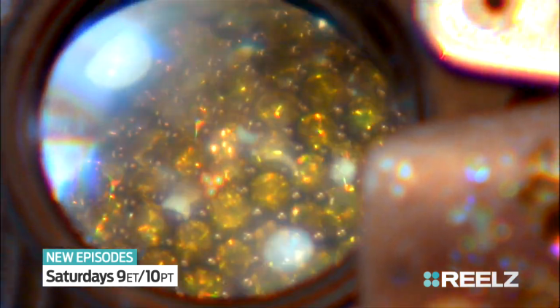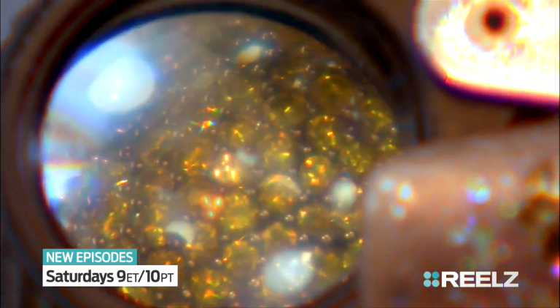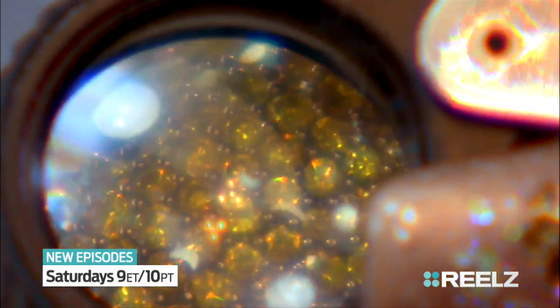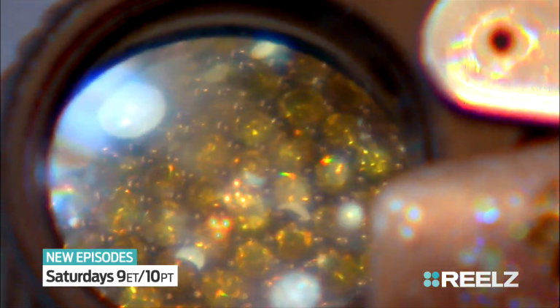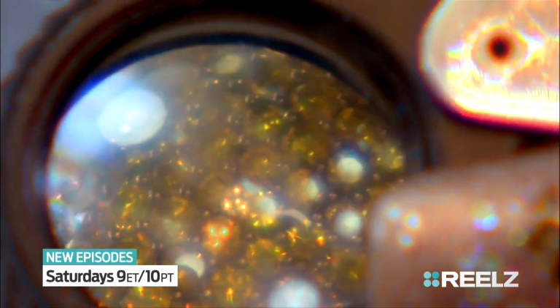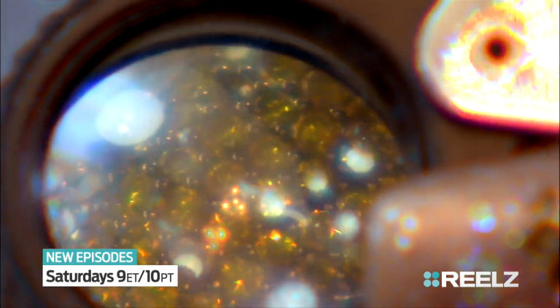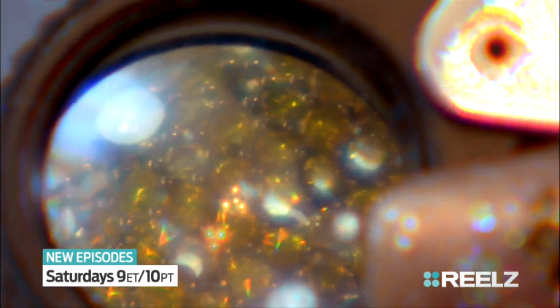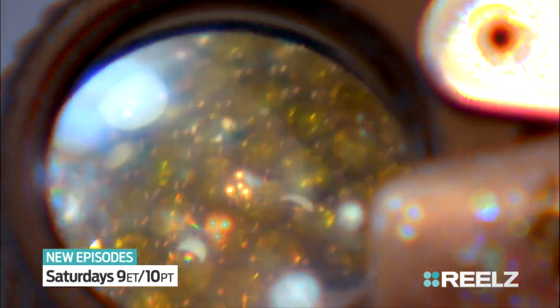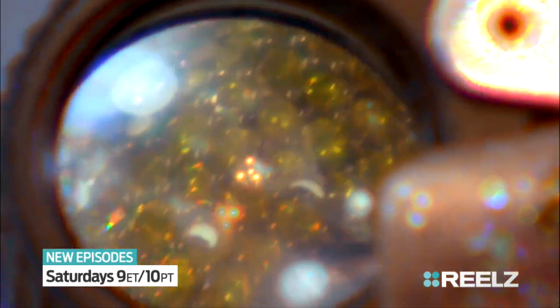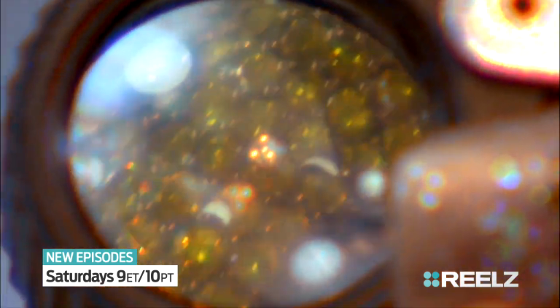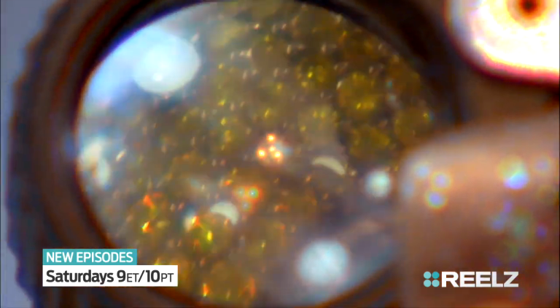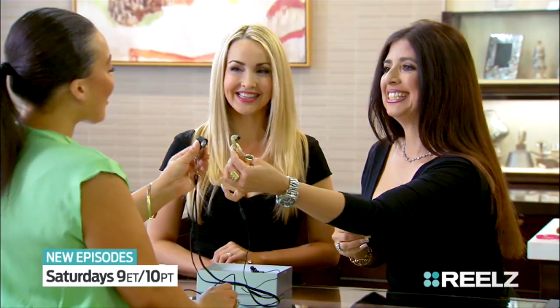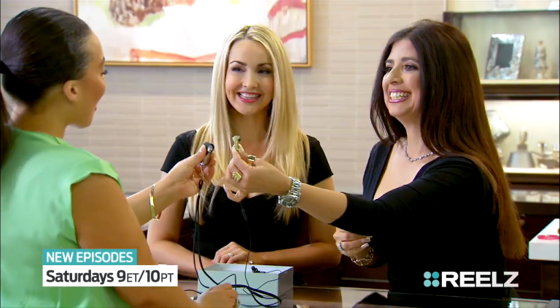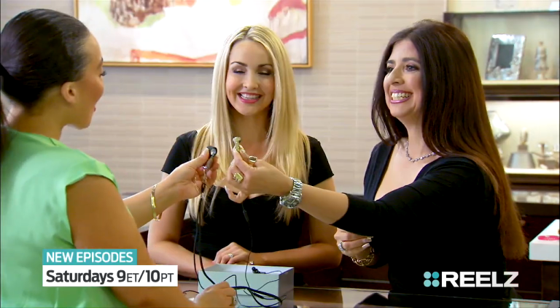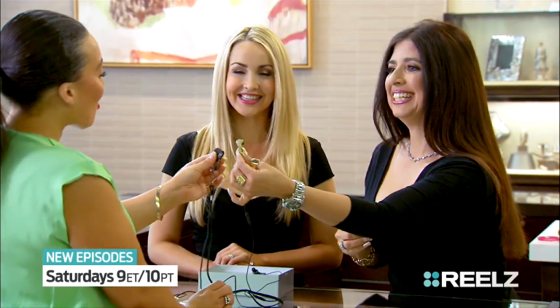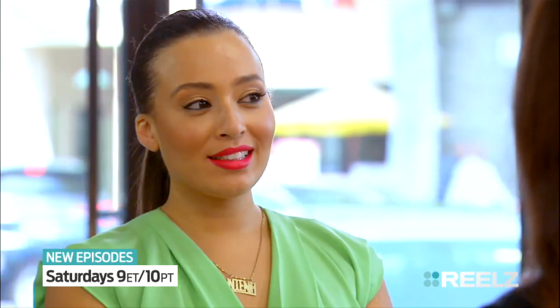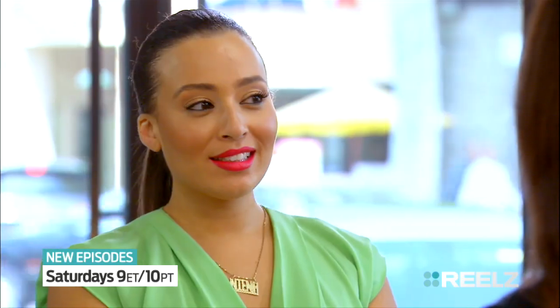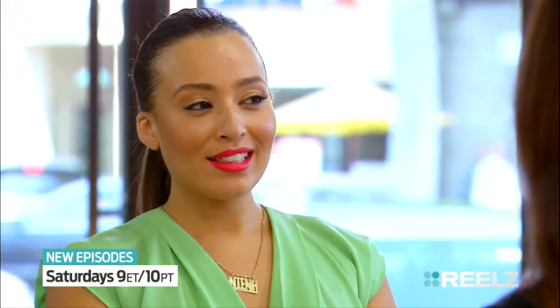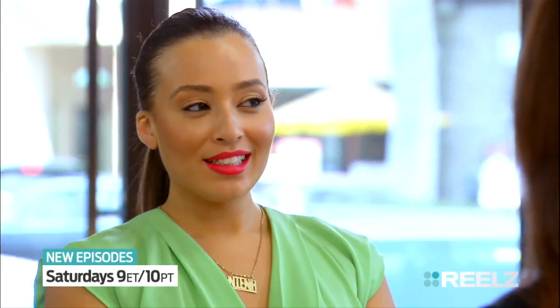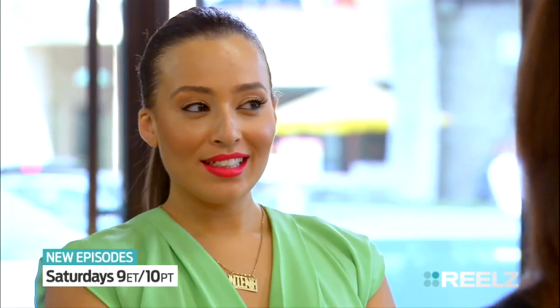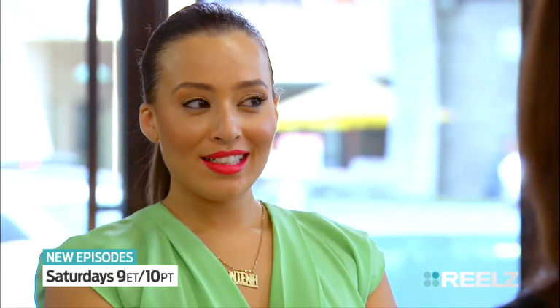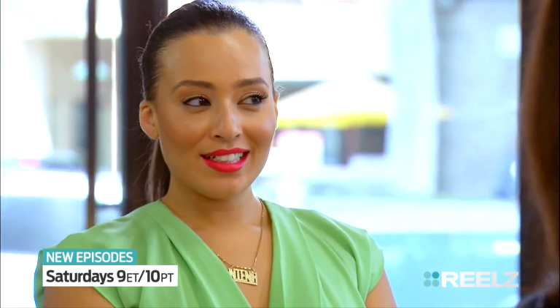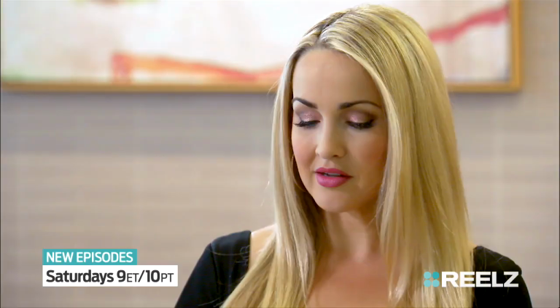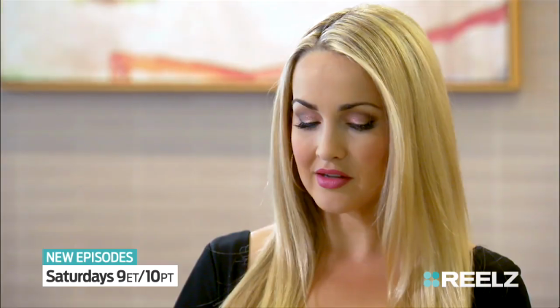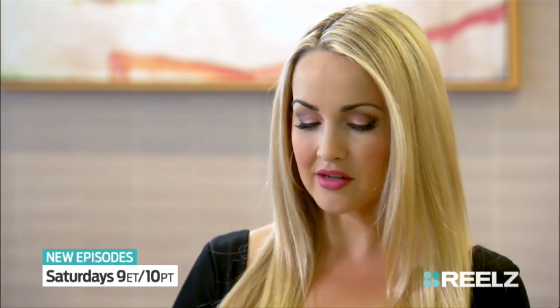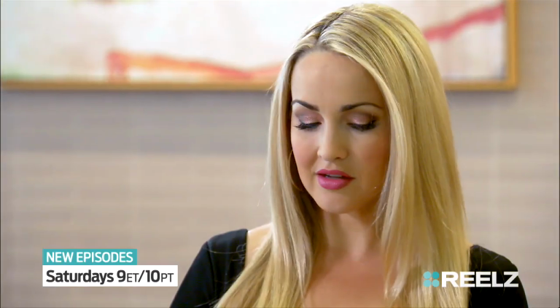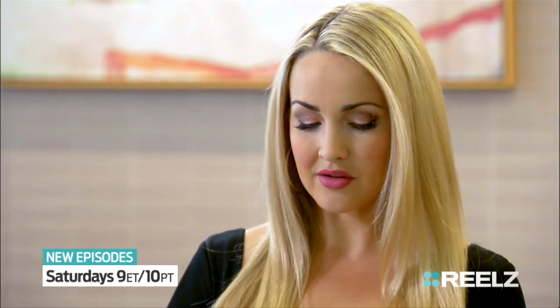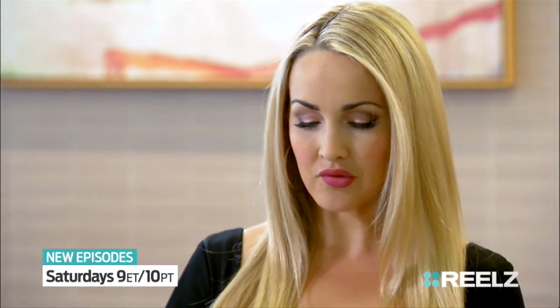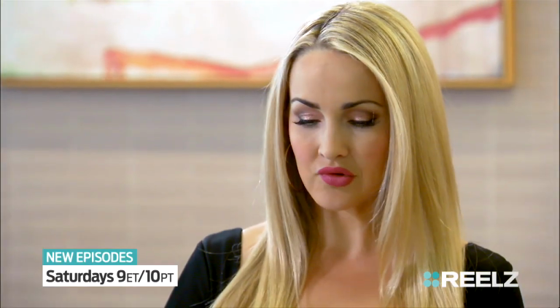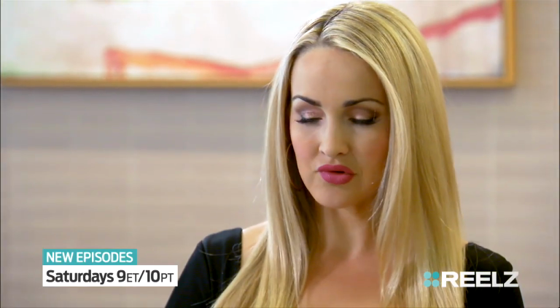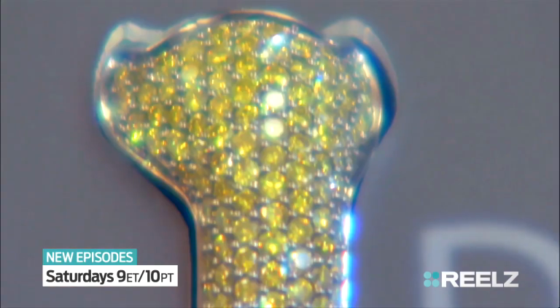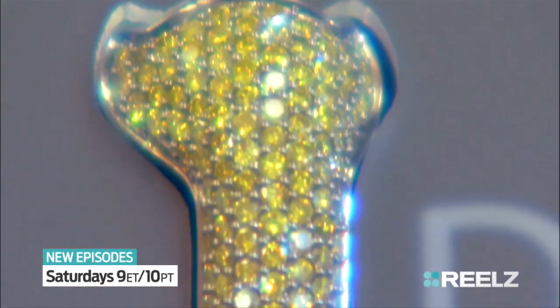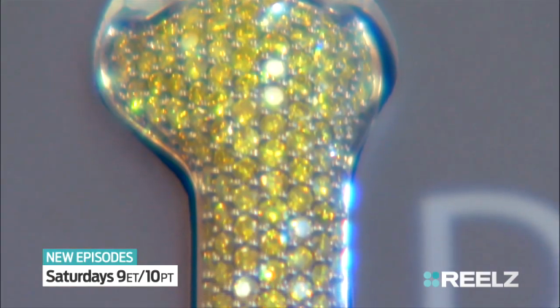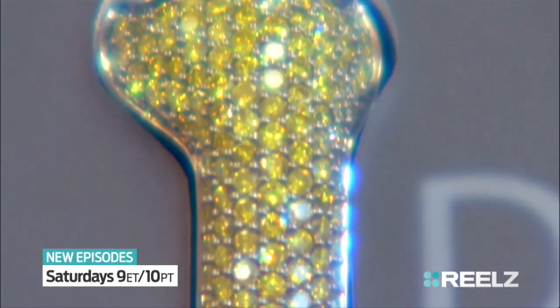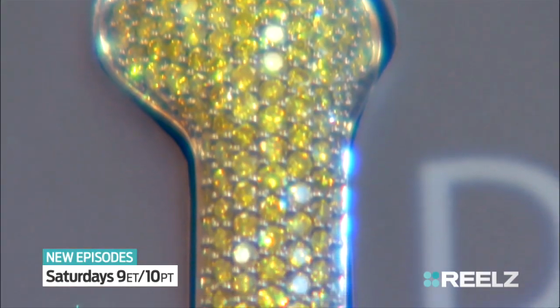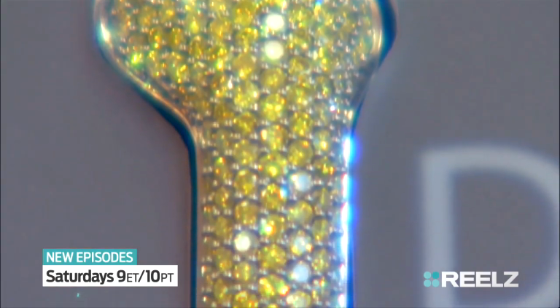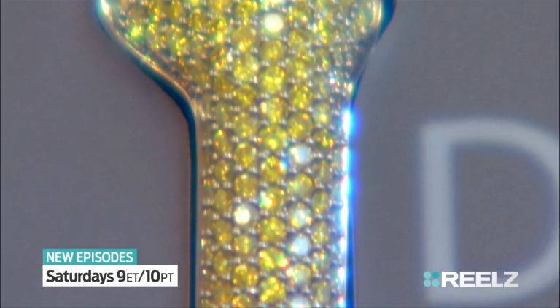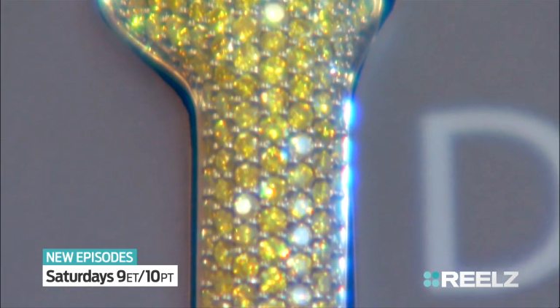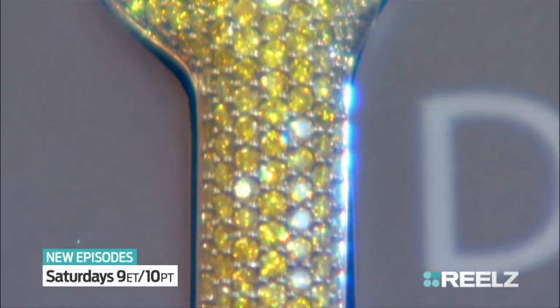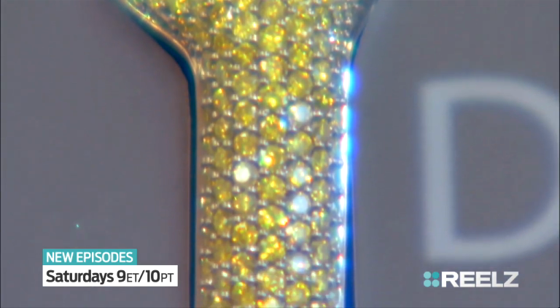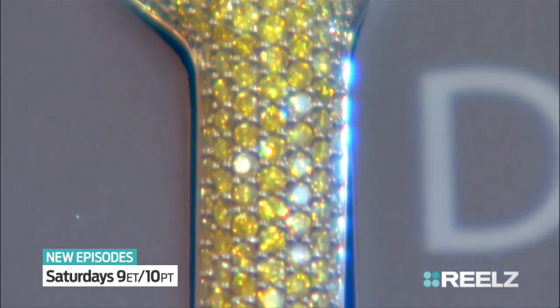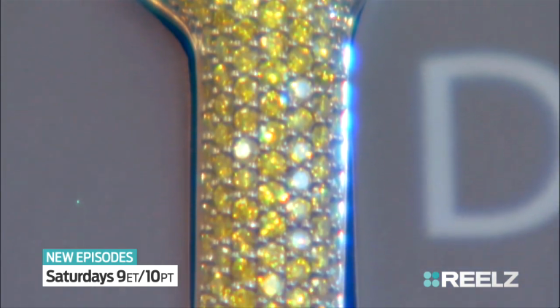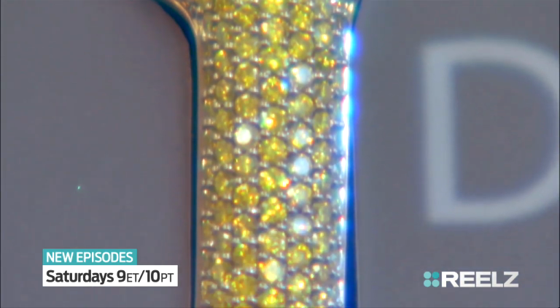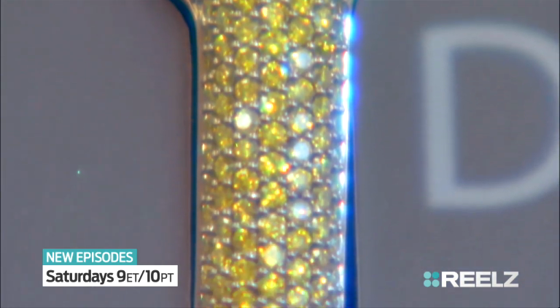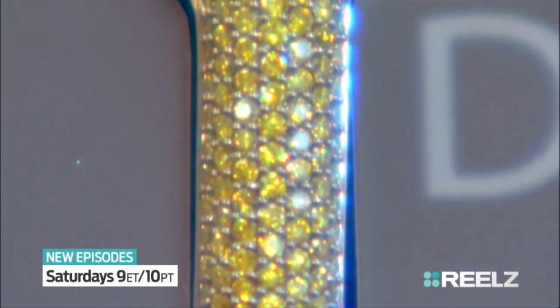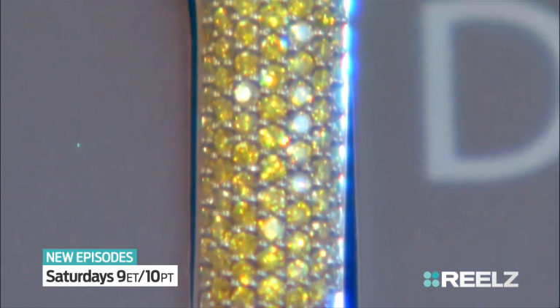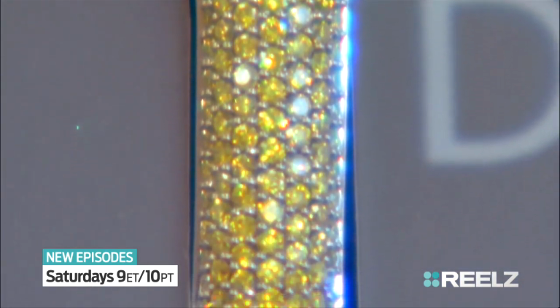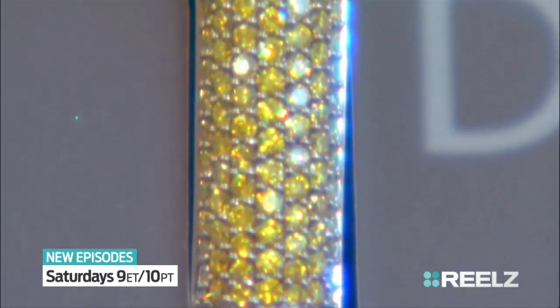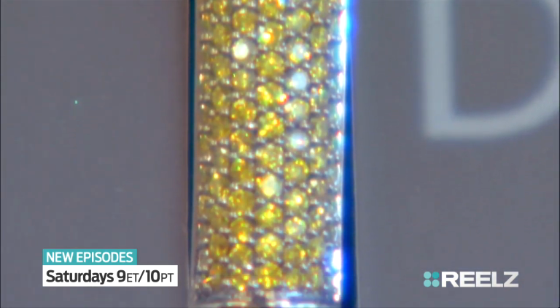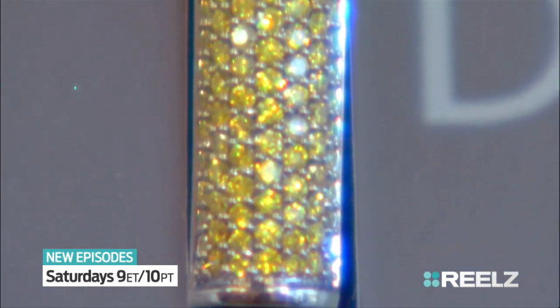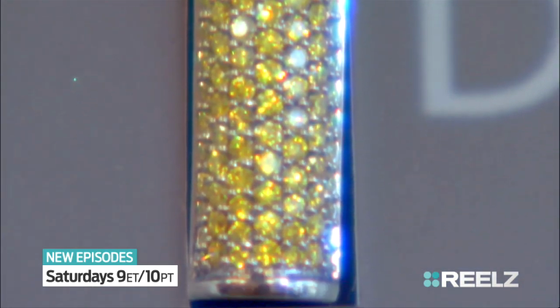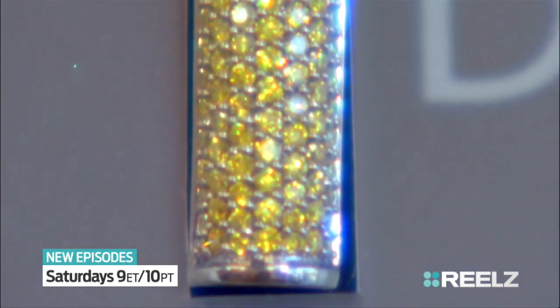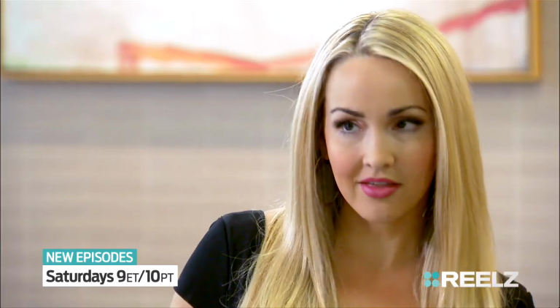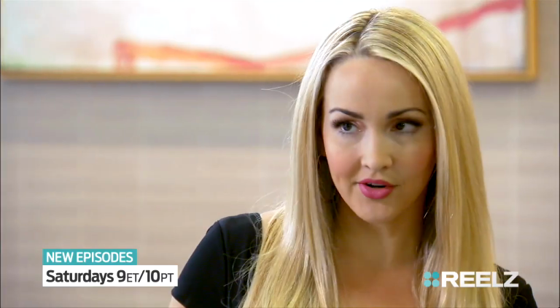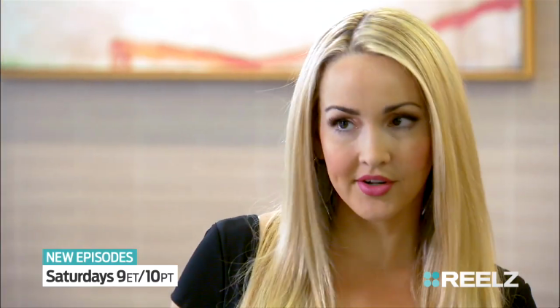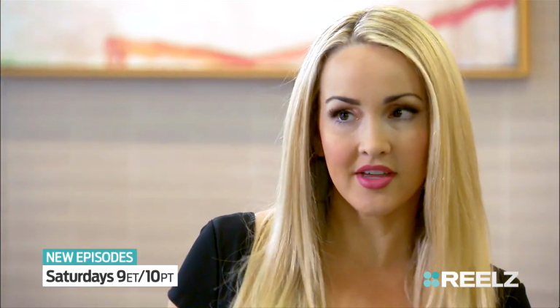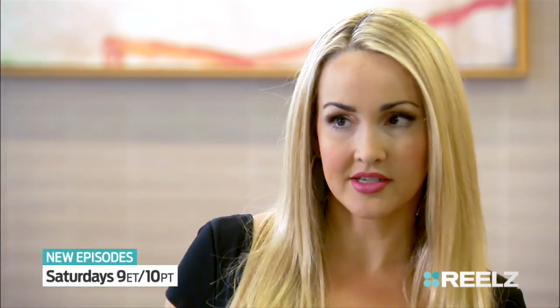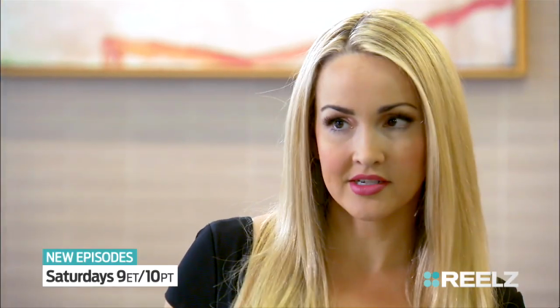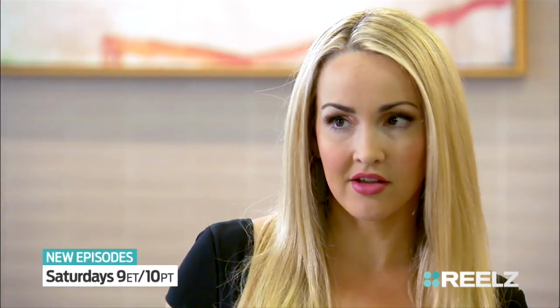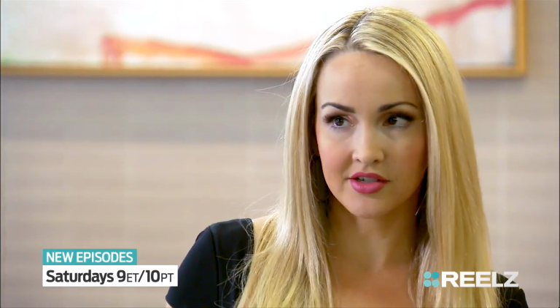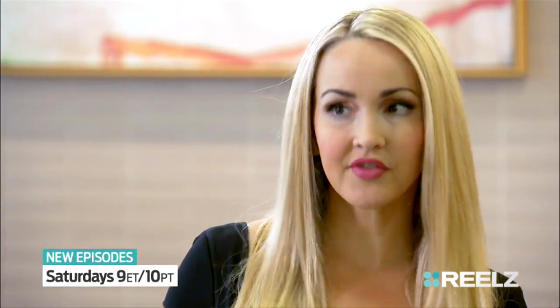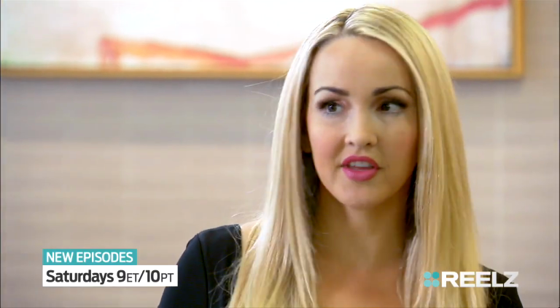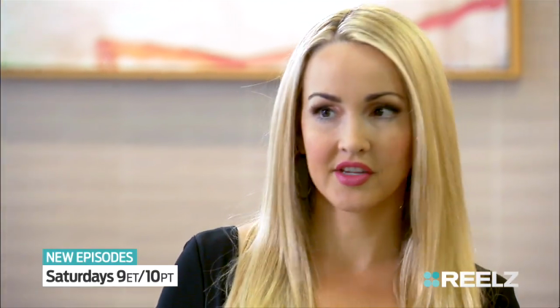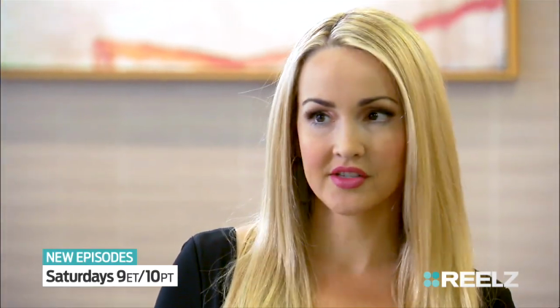What kind of price are we talking? I'm thinking $30,000 for these.